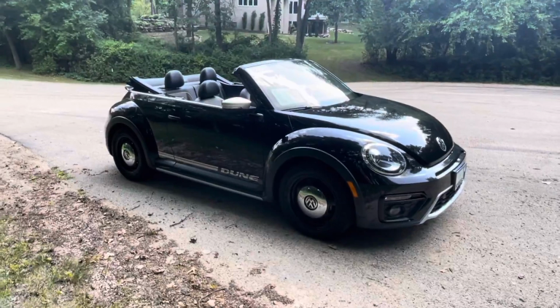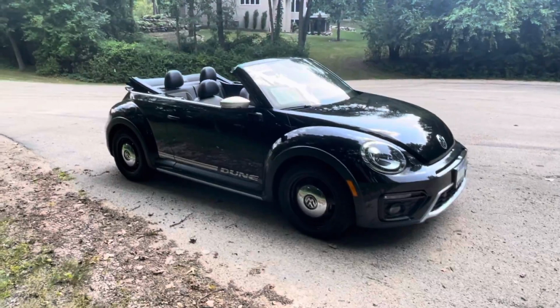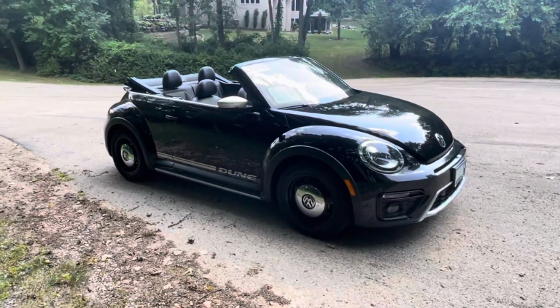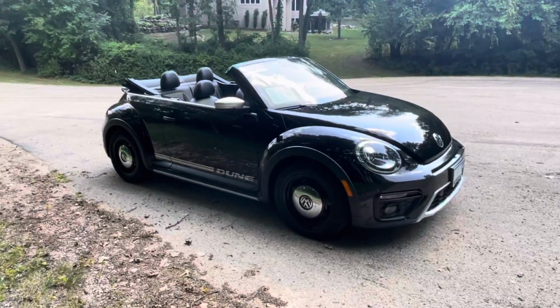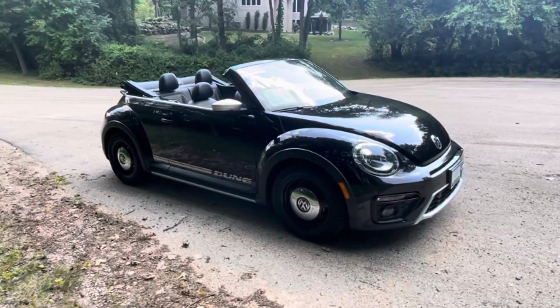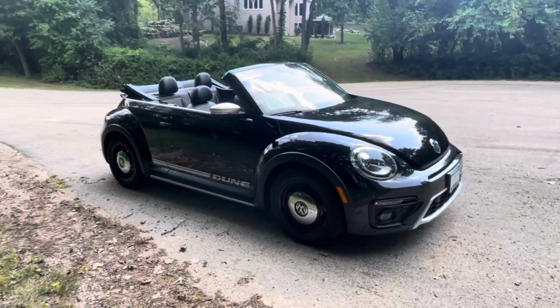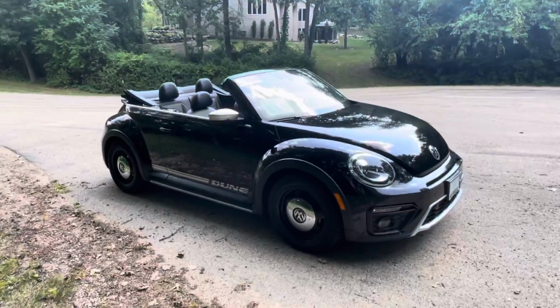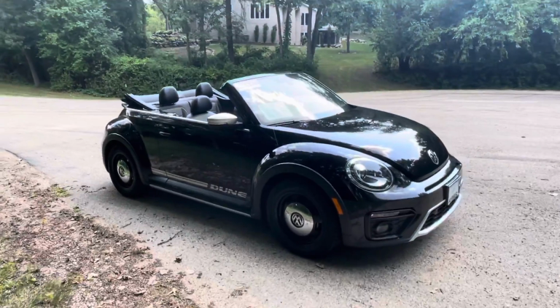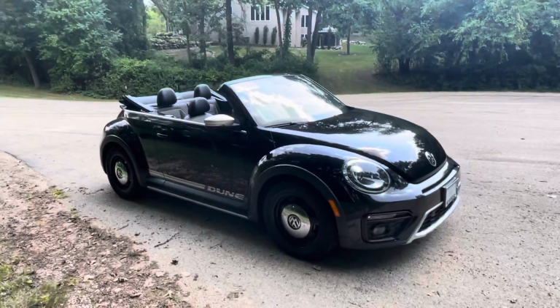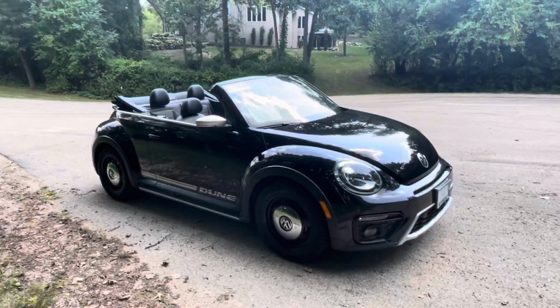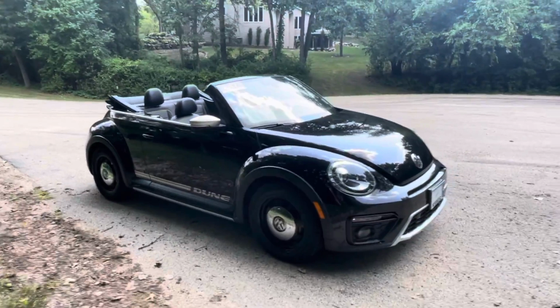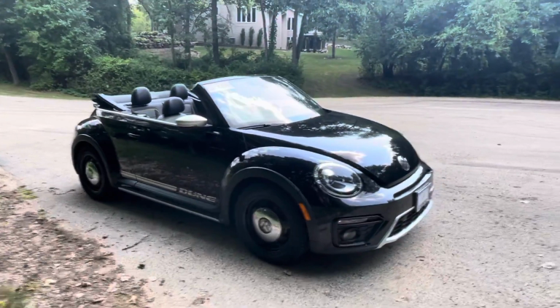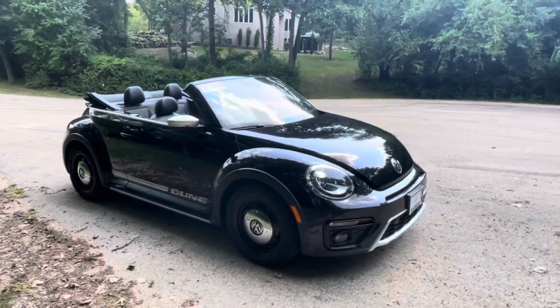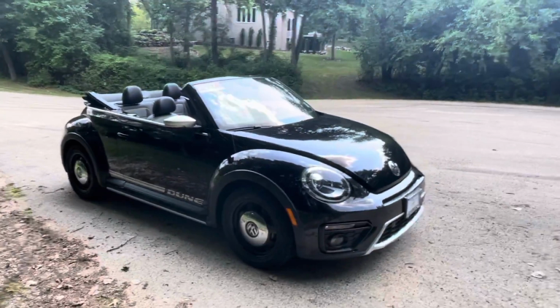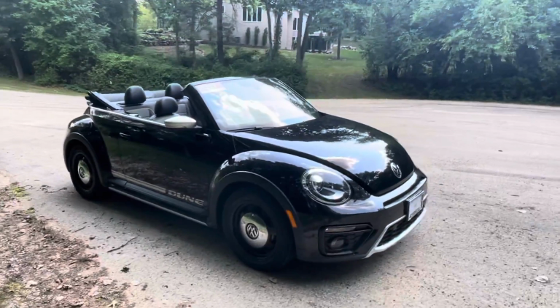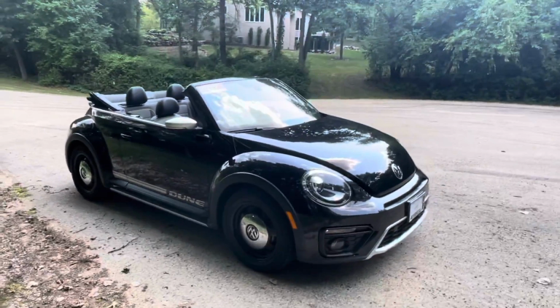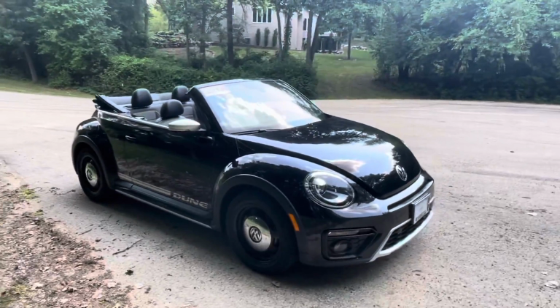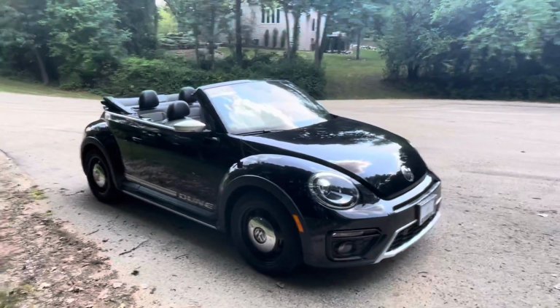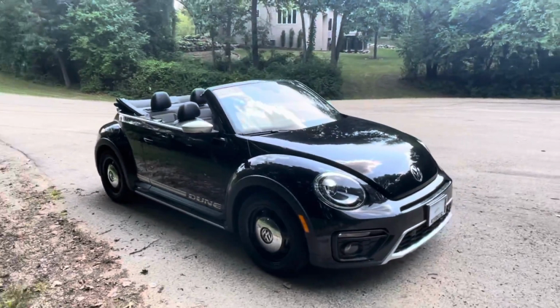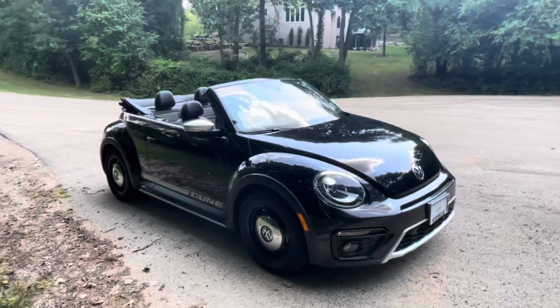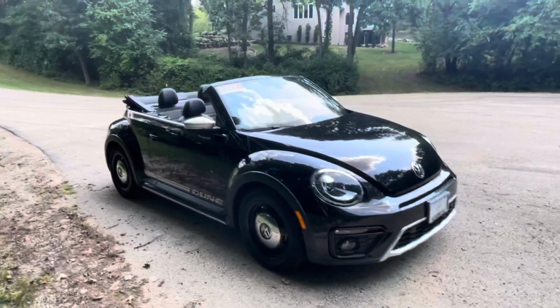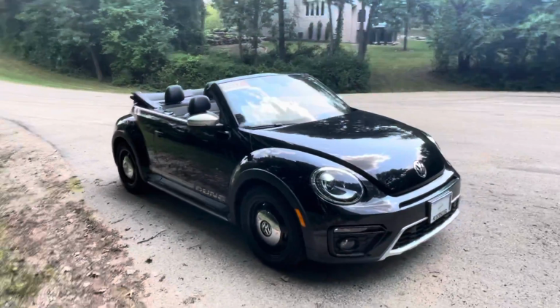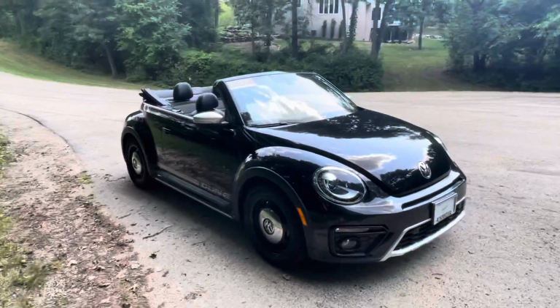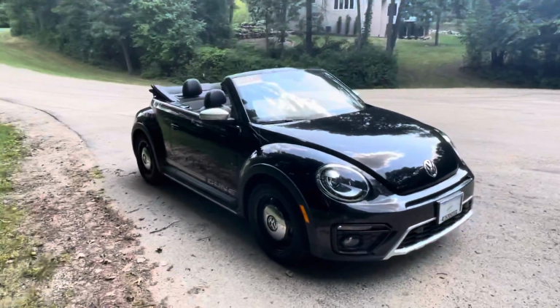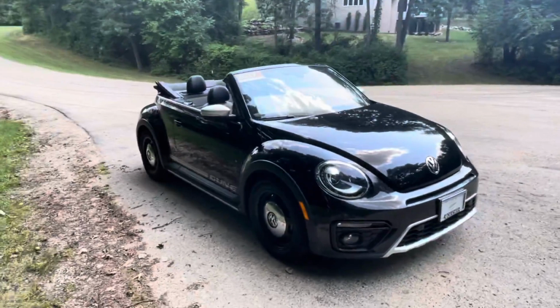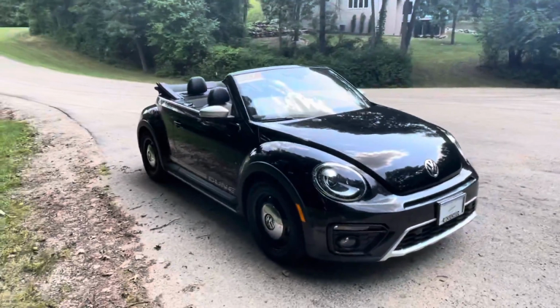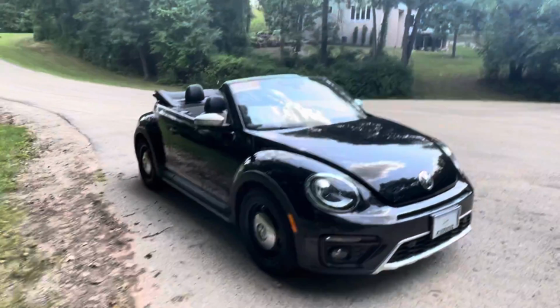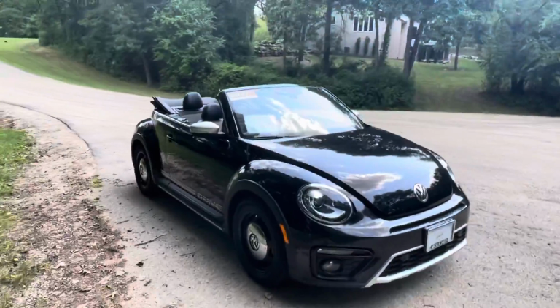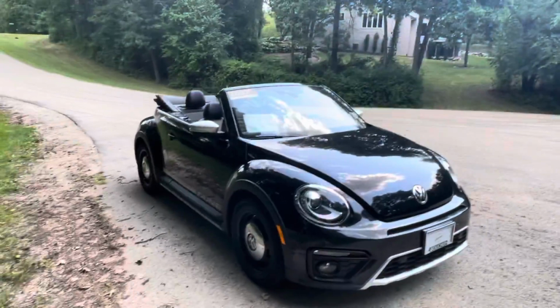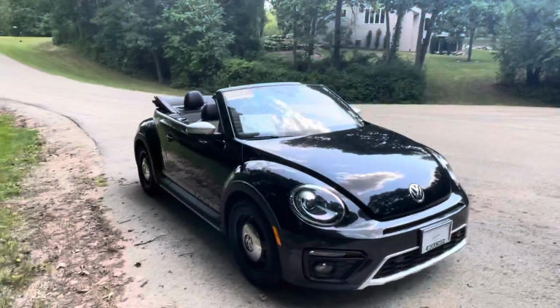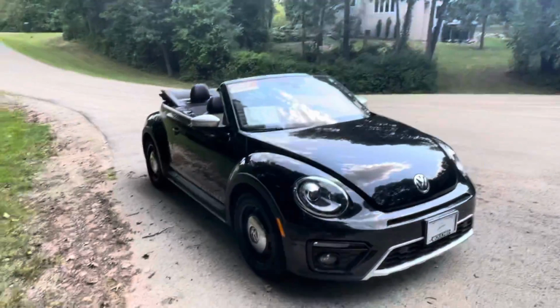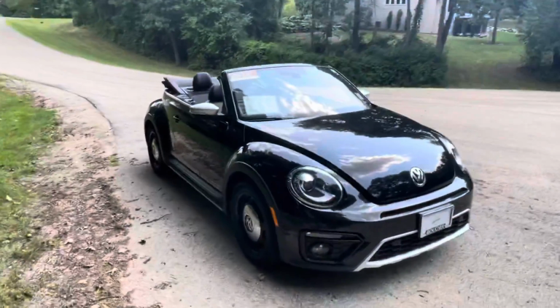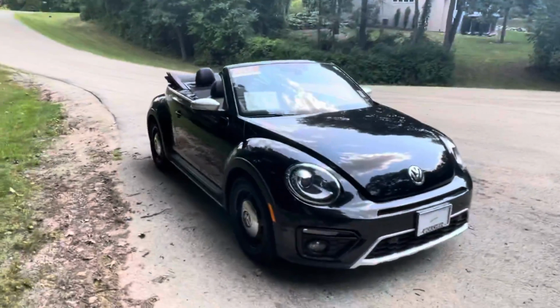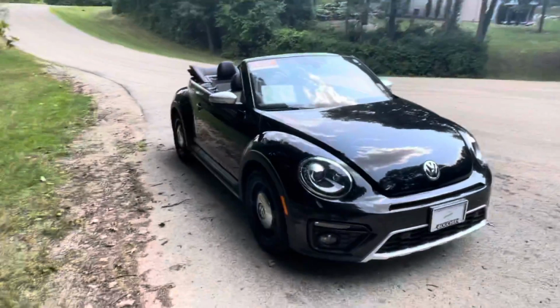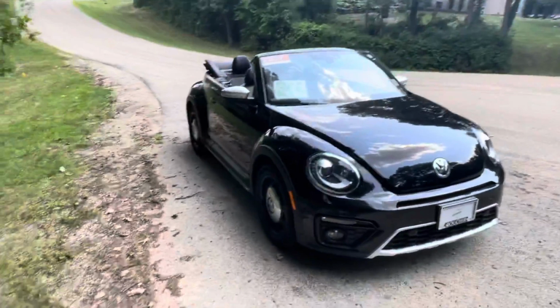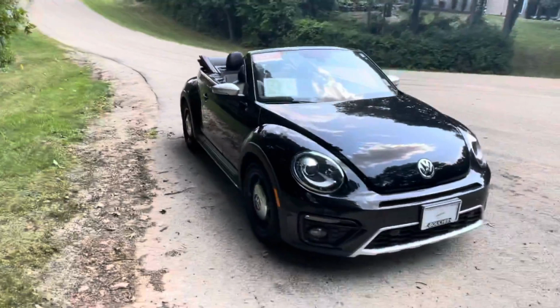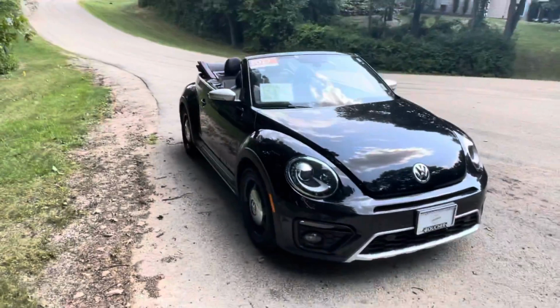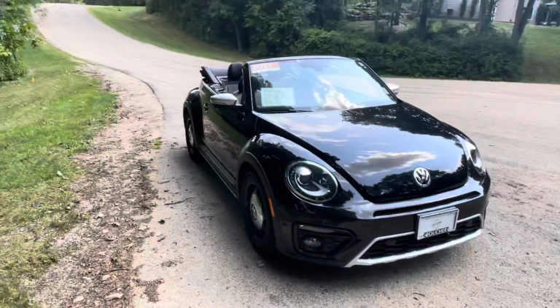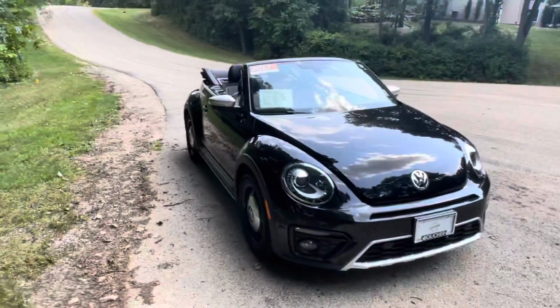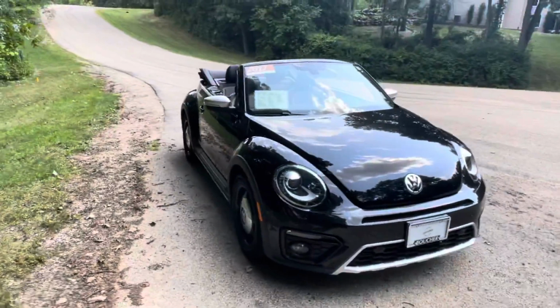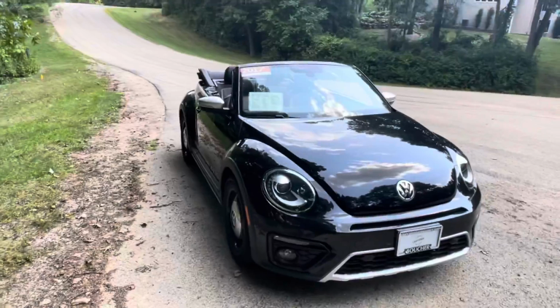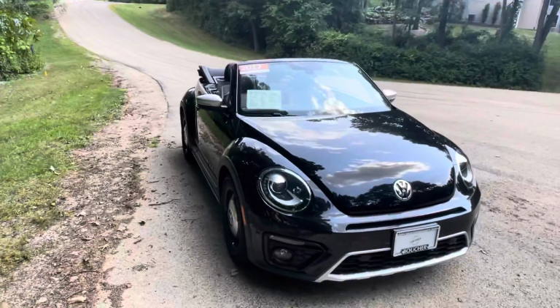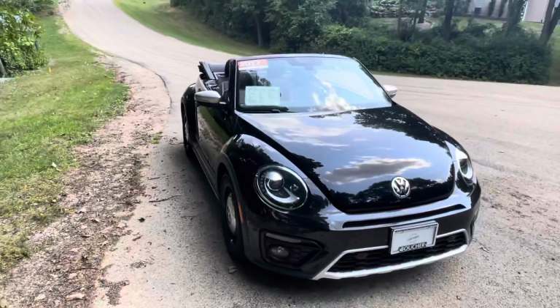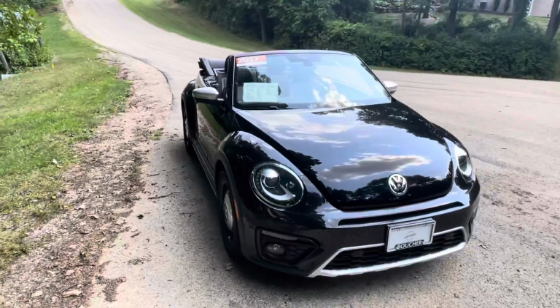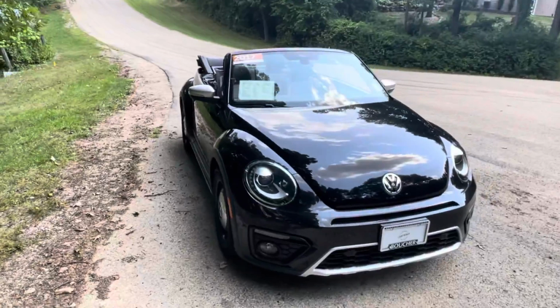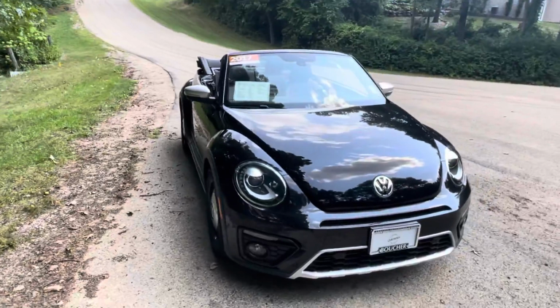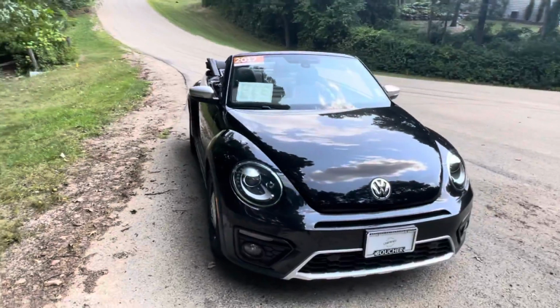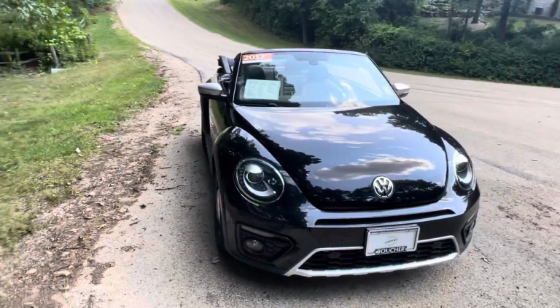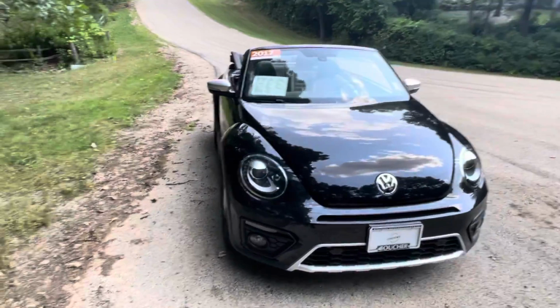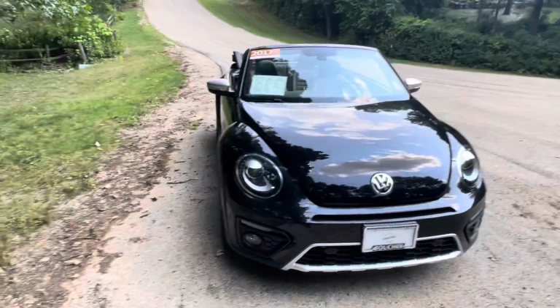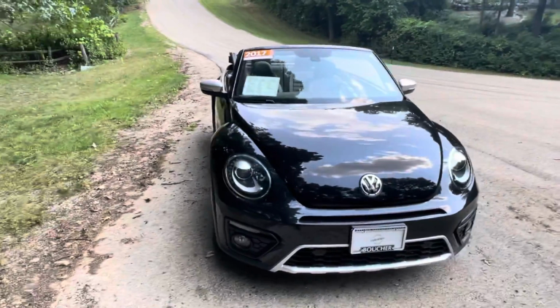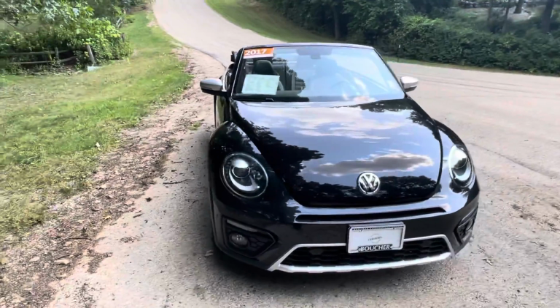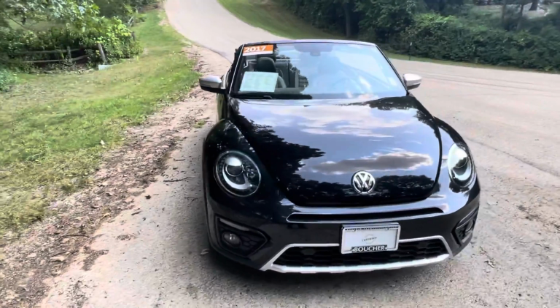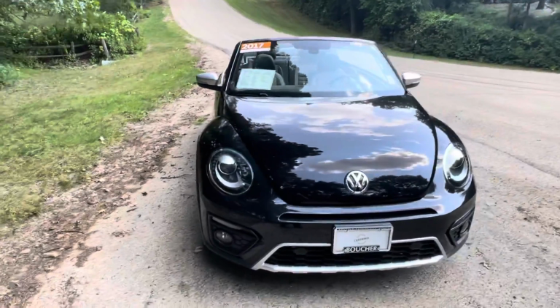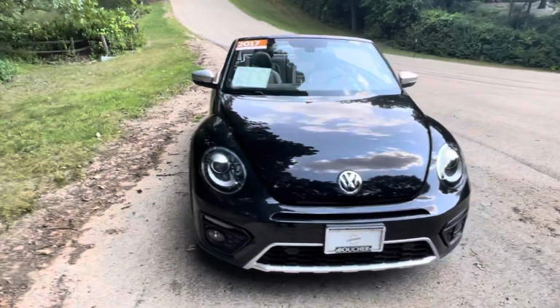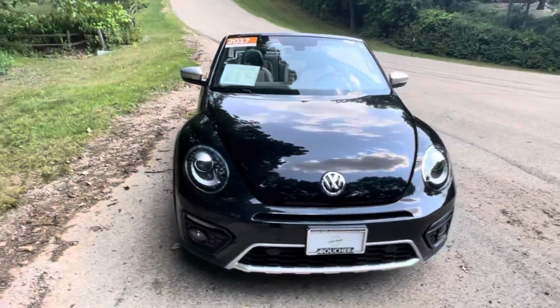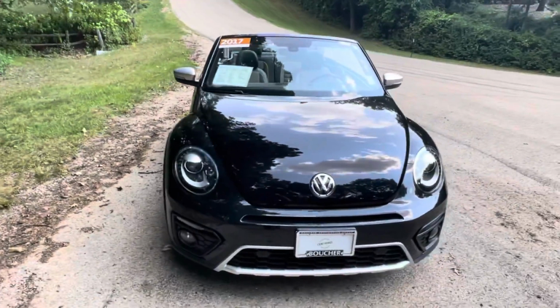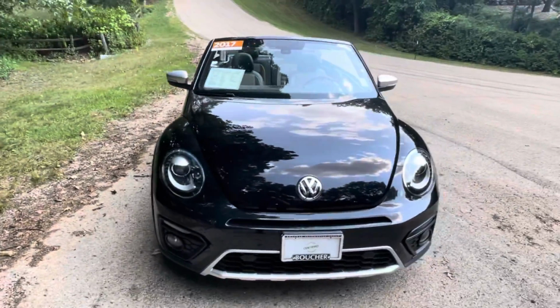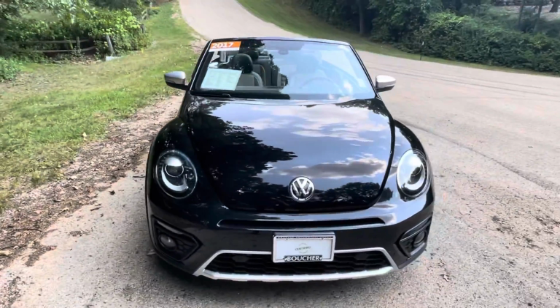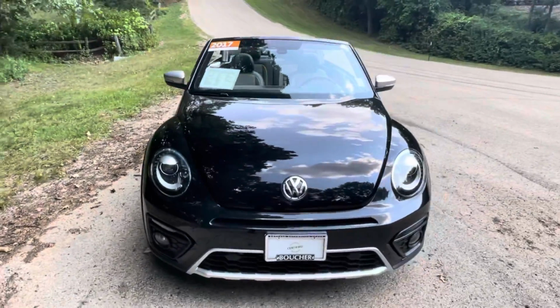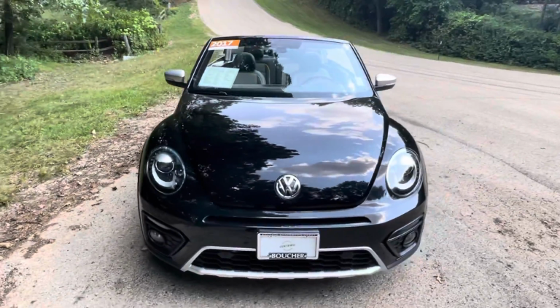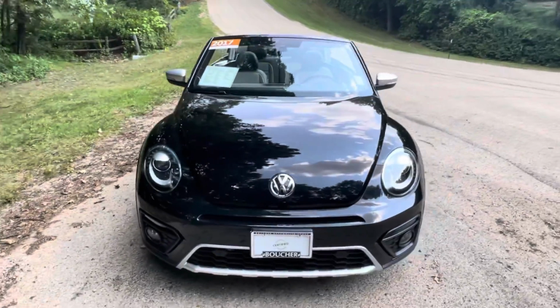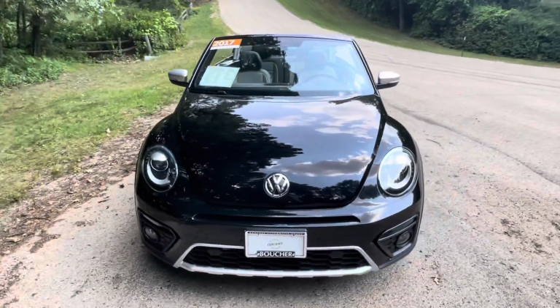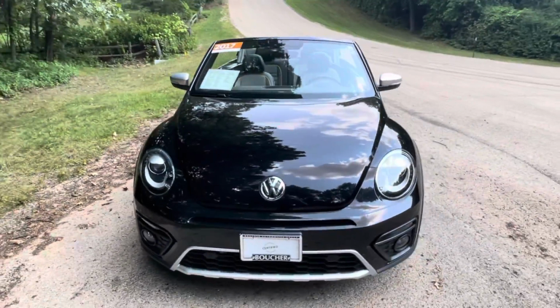Hey, good morning, Becky. My name is Jeremy Weathers. I'm the Volkswagen Product Specialist here at Frank Boucher Volkswagen down in Janesville, Wisconsin.